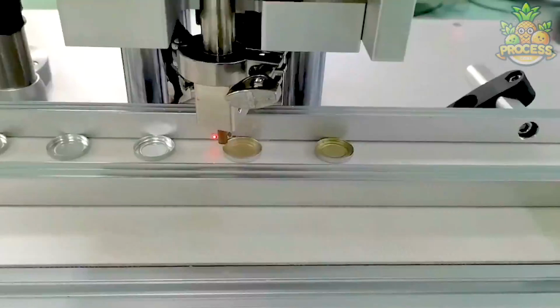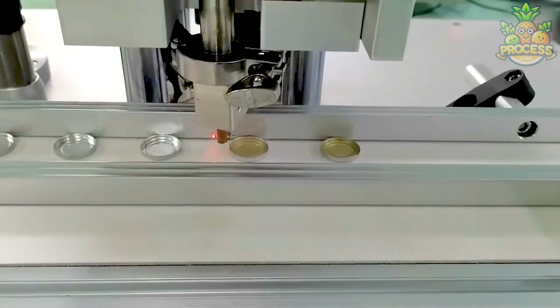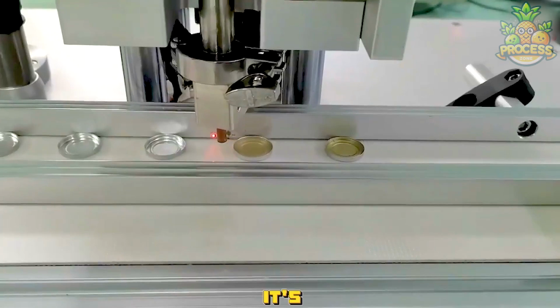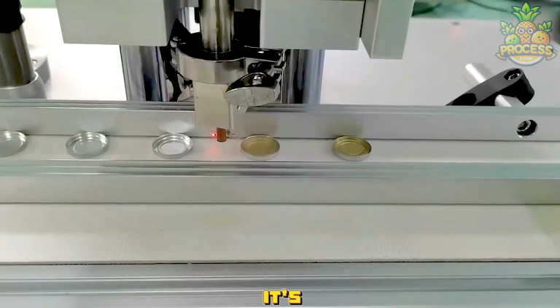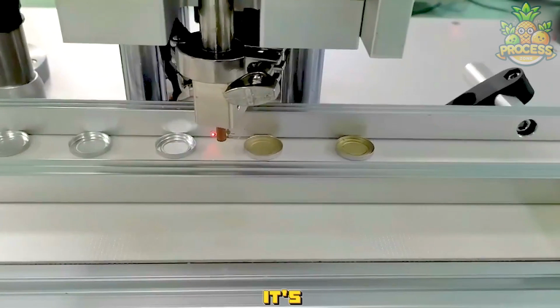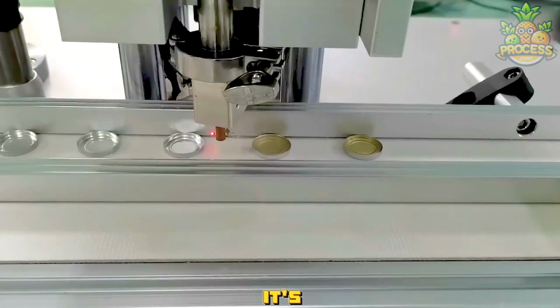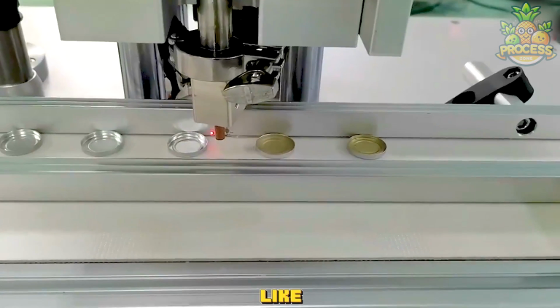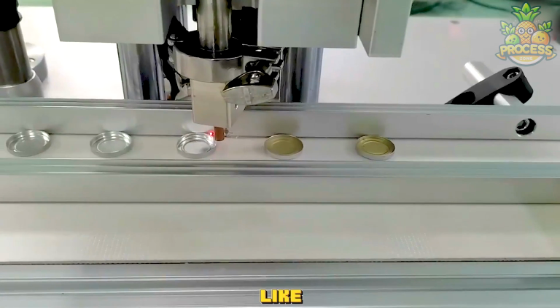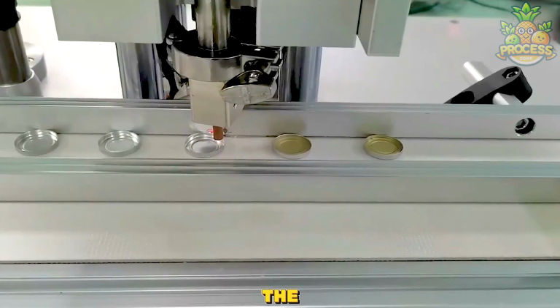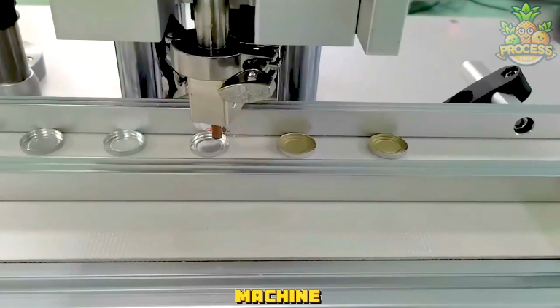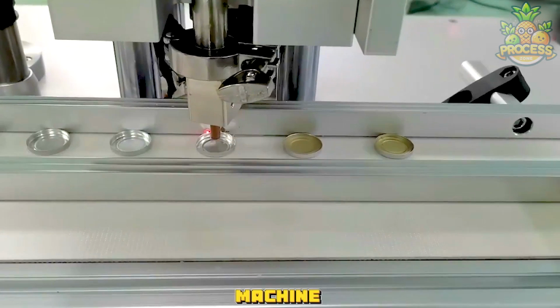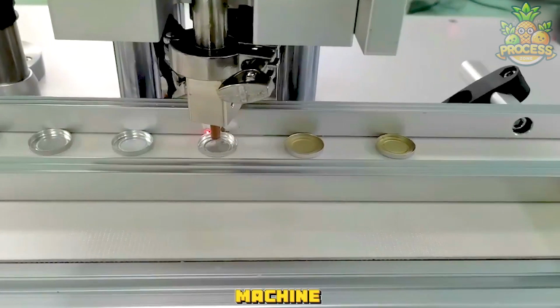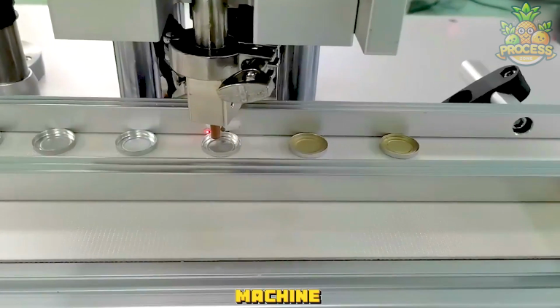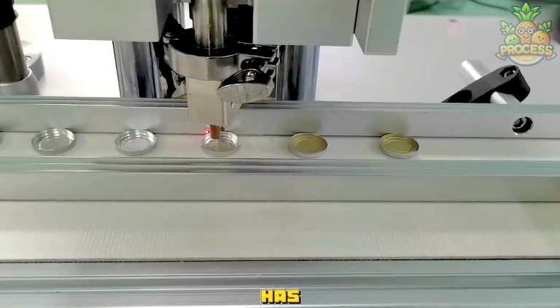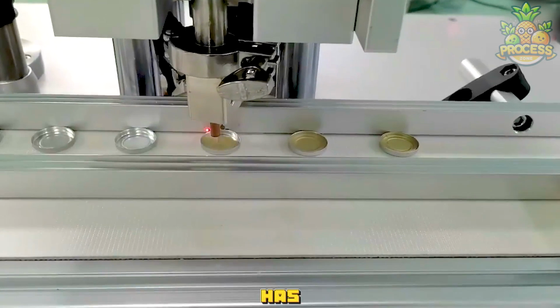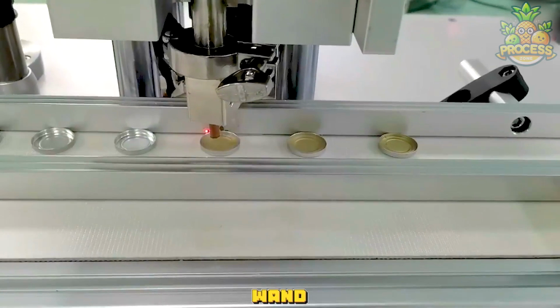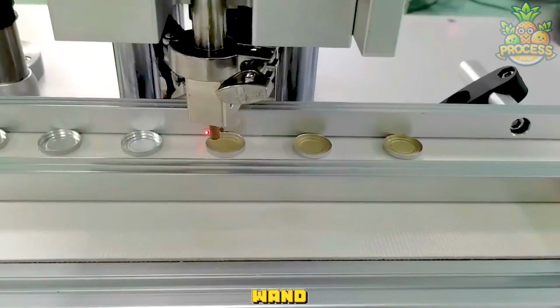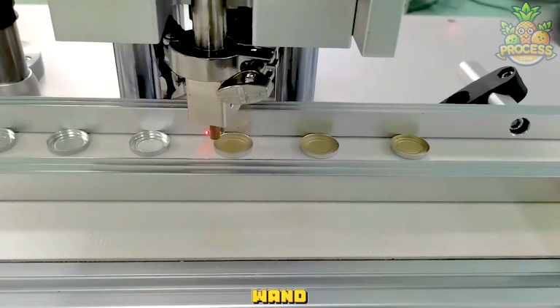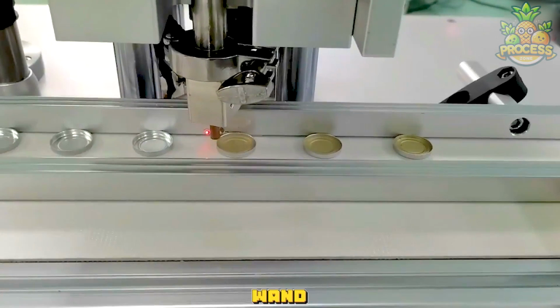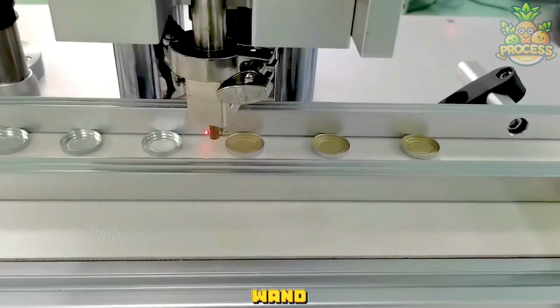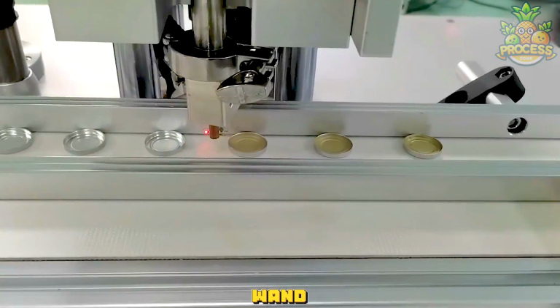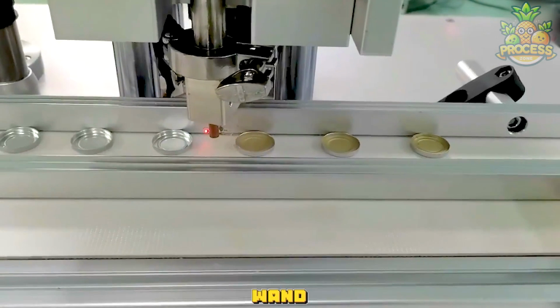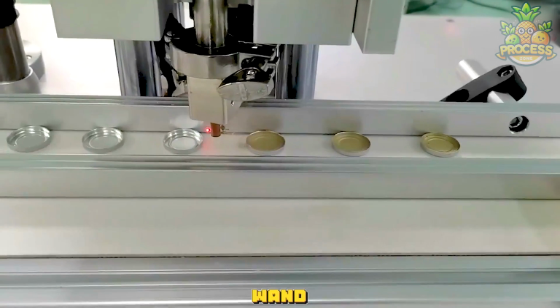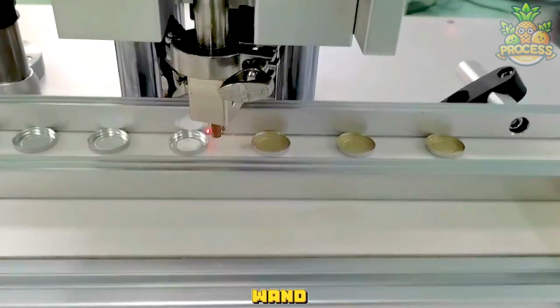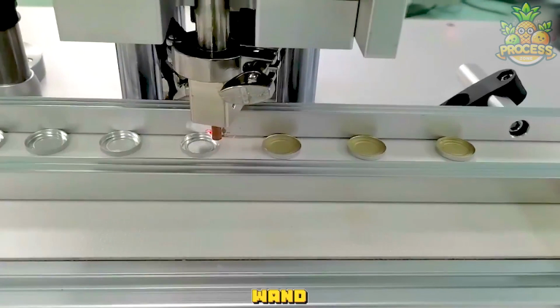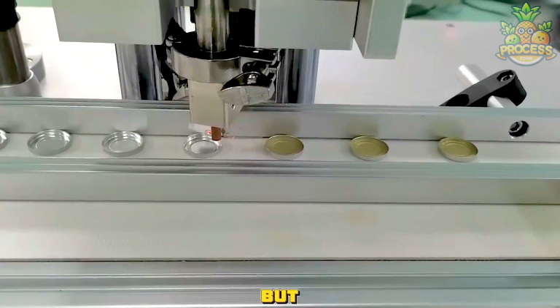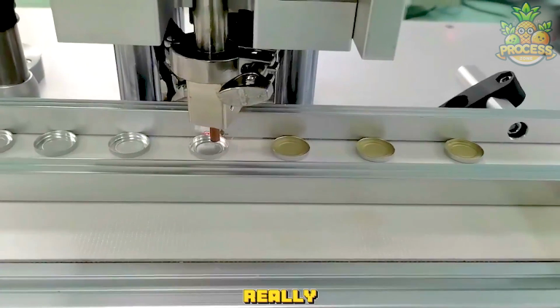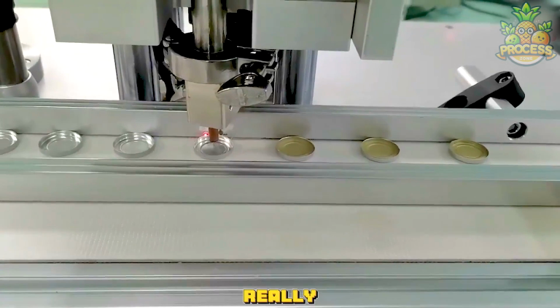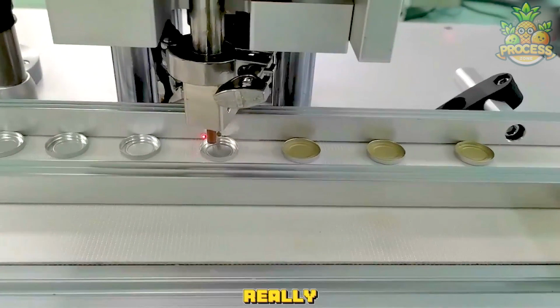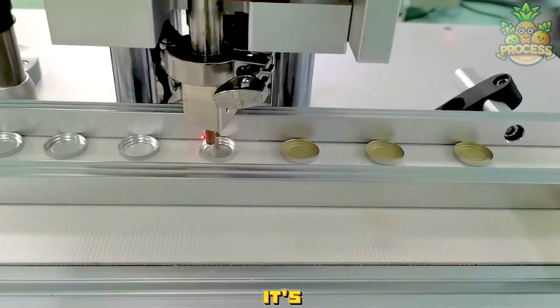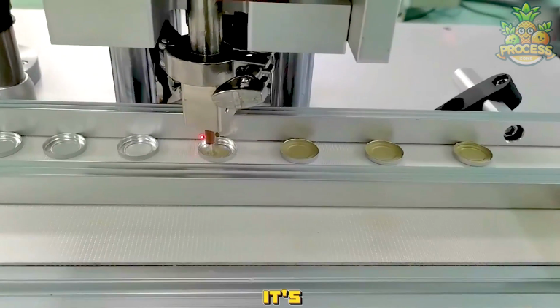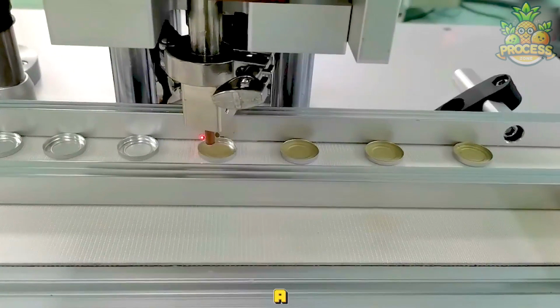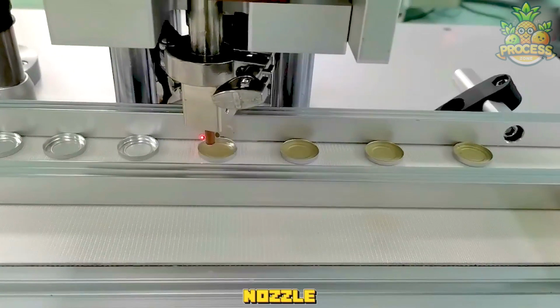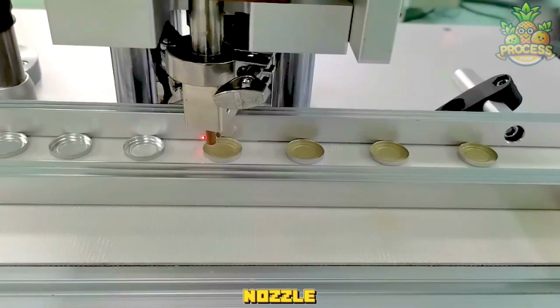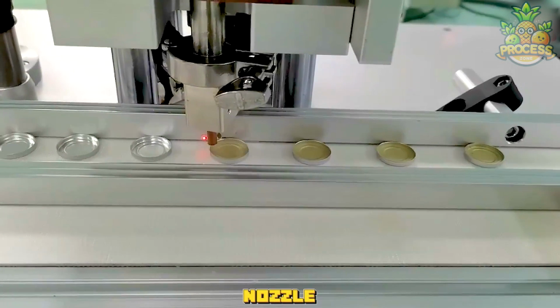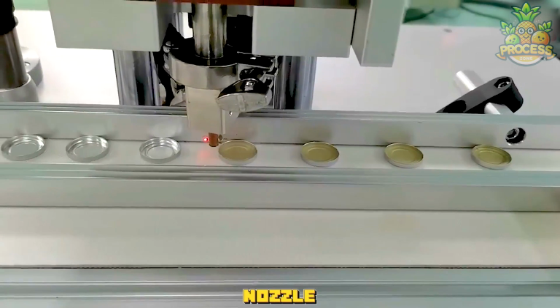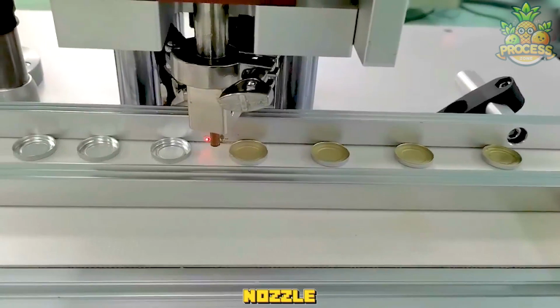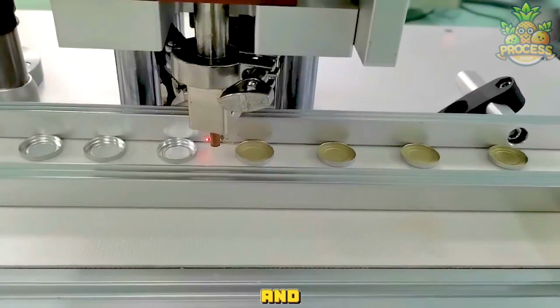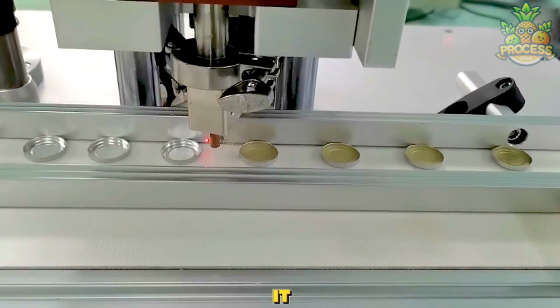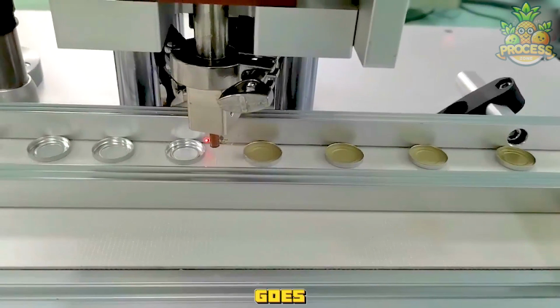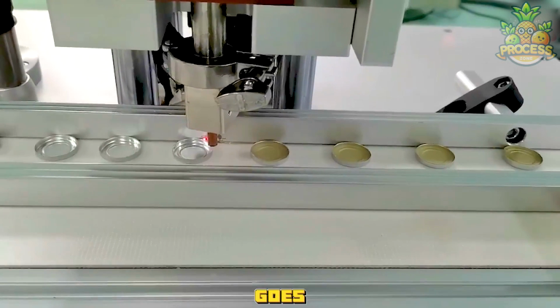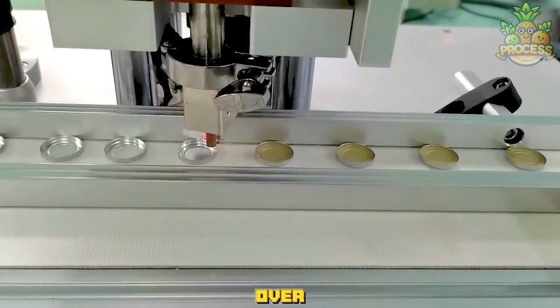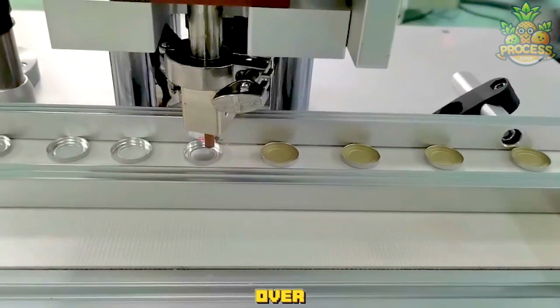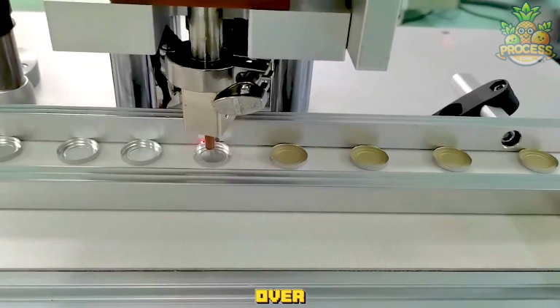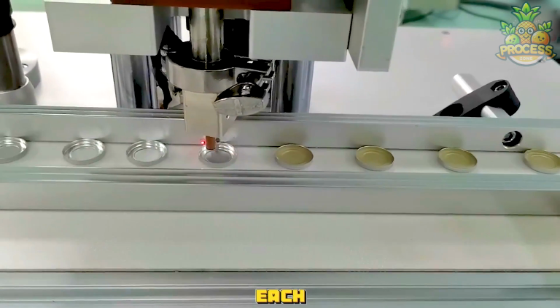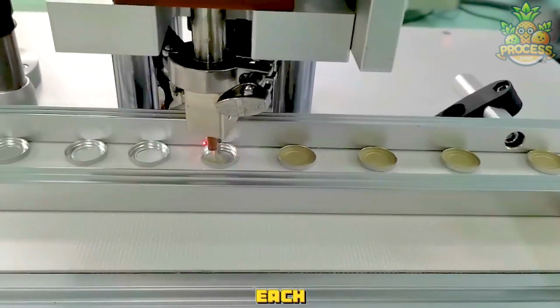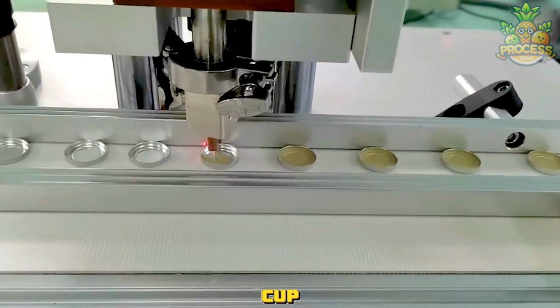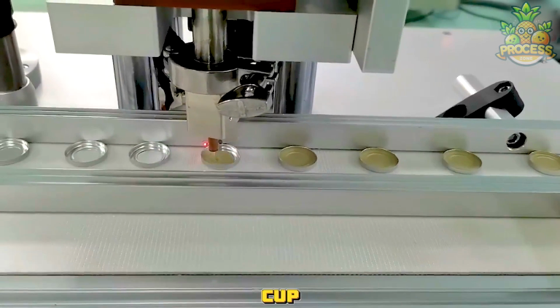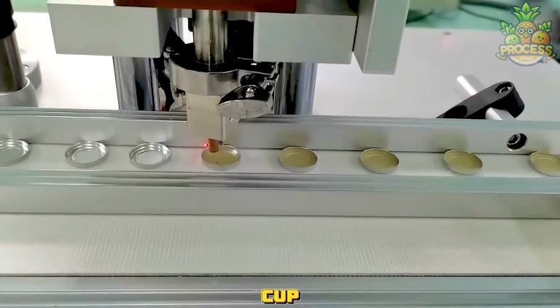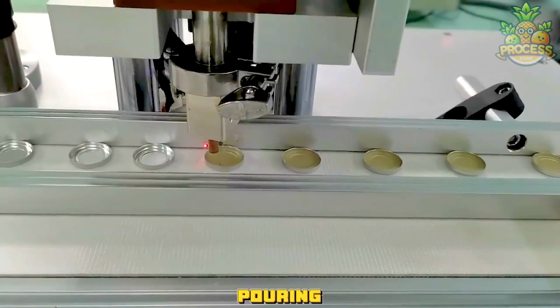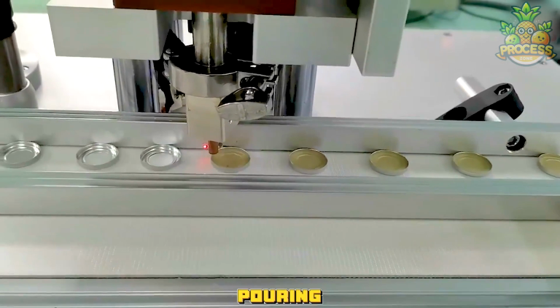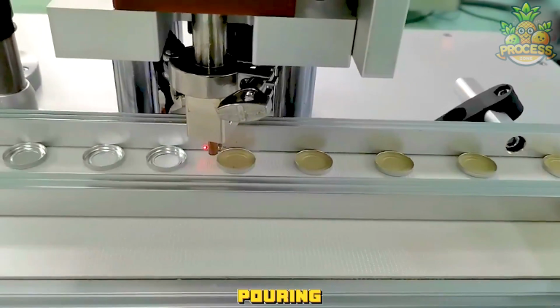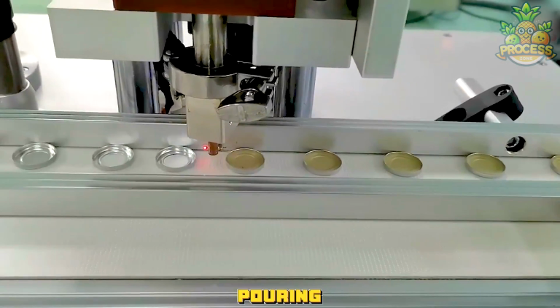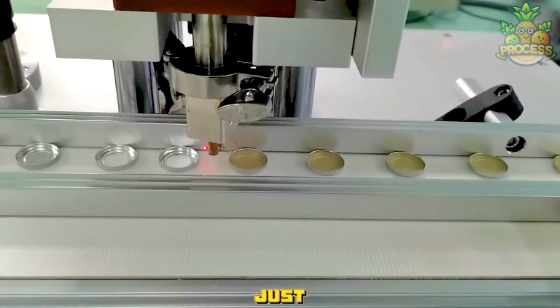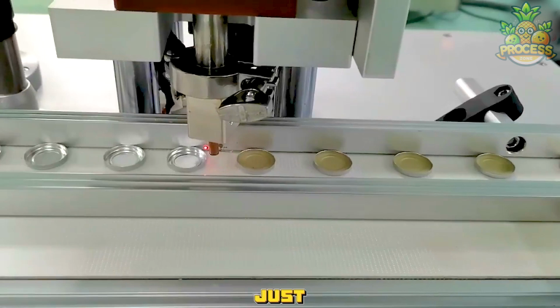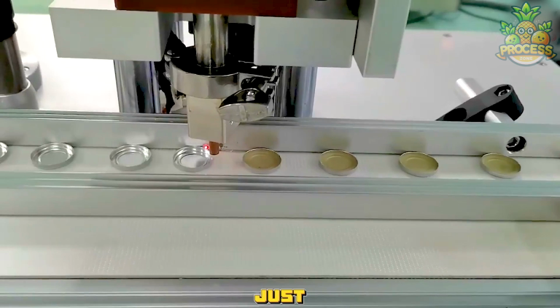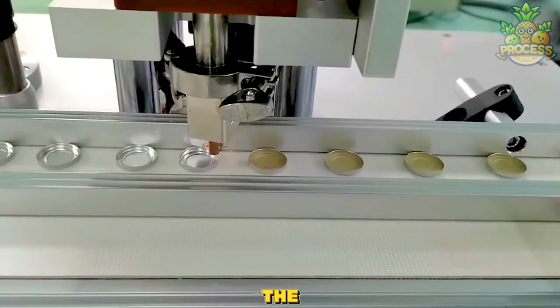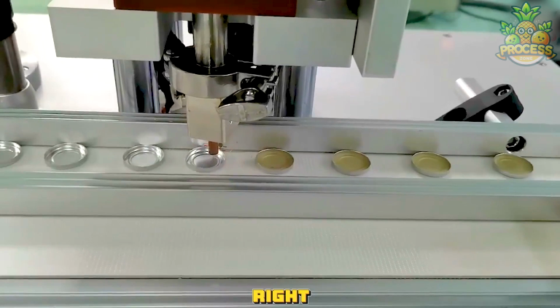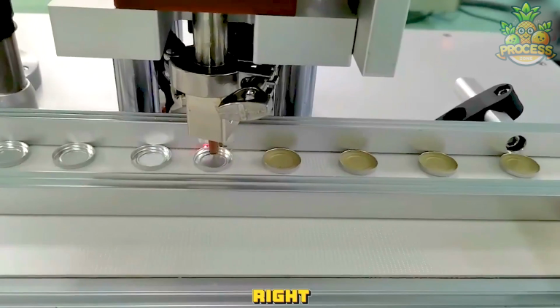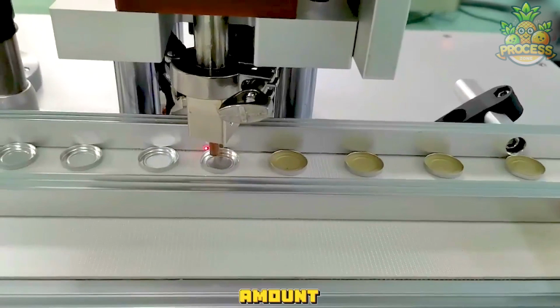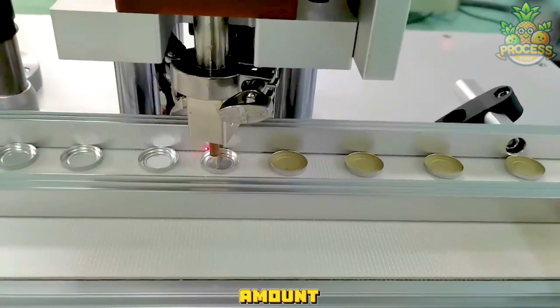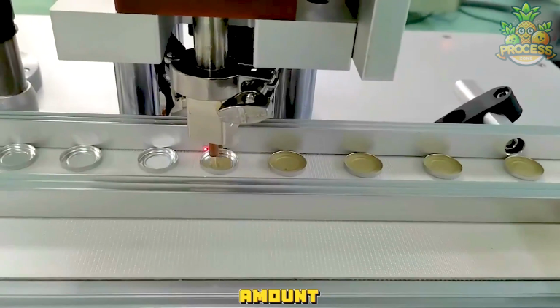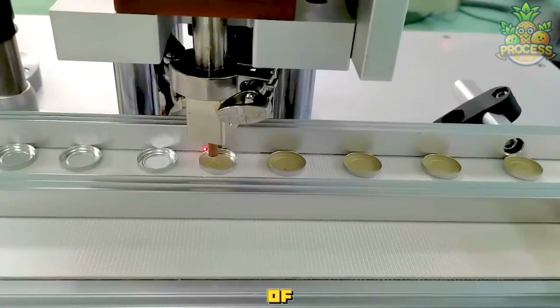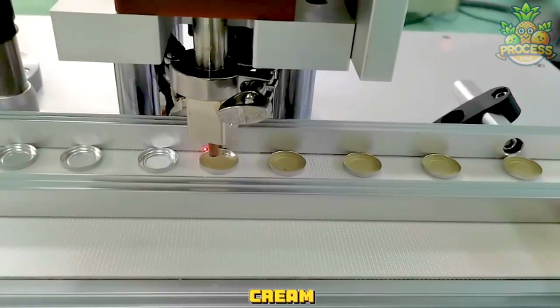It's like the machine has a magic wand — really, it's a nozzle — and it goes over each cup, pouring just the right amount of cream.